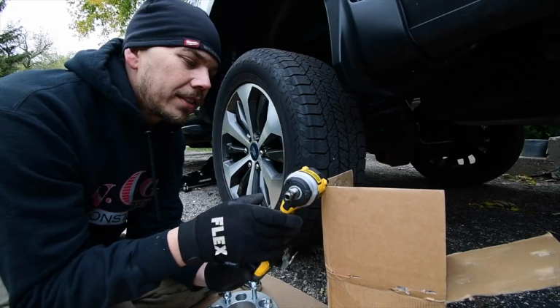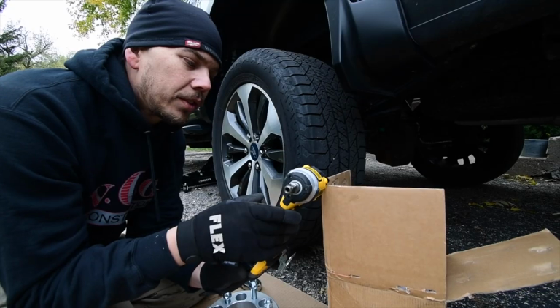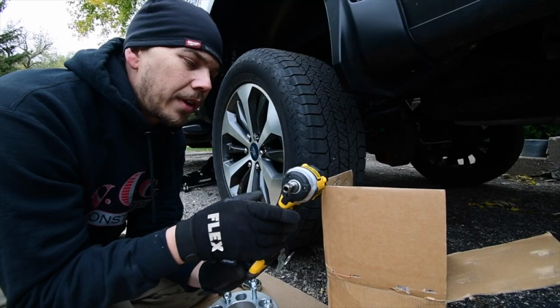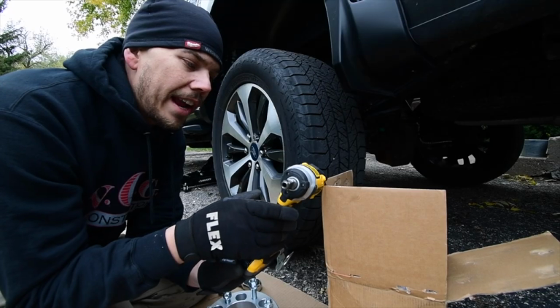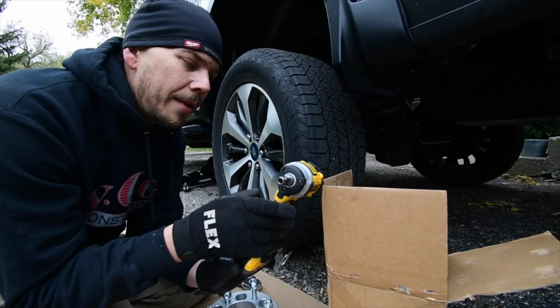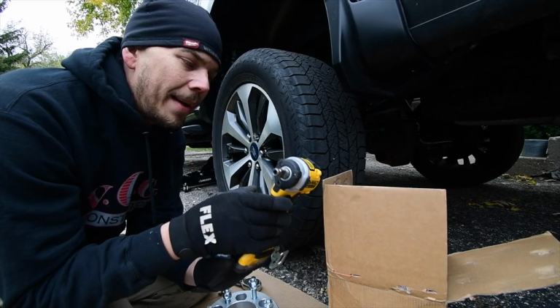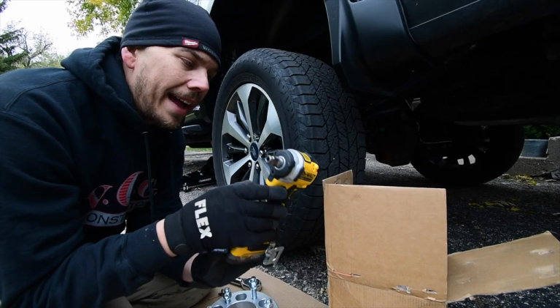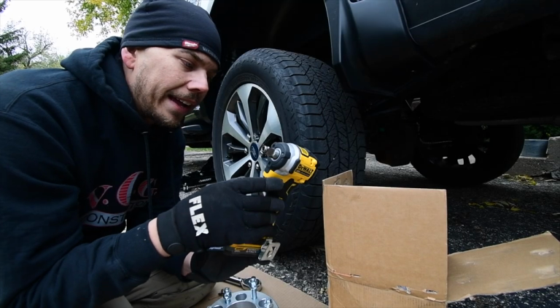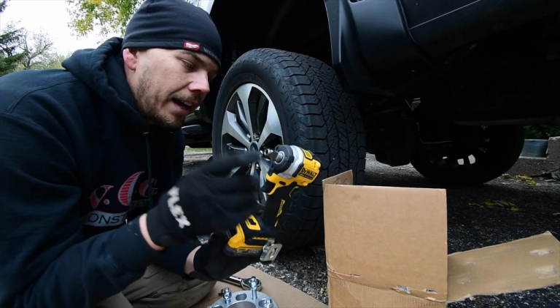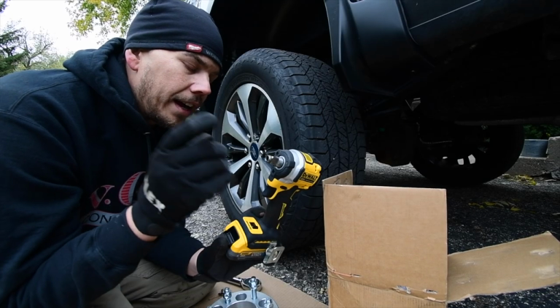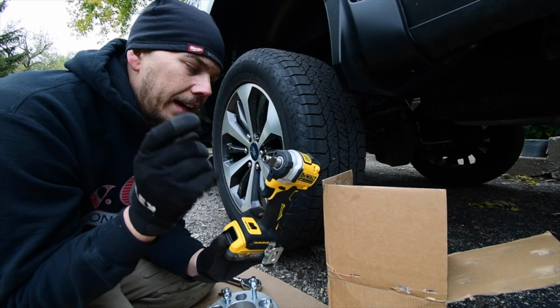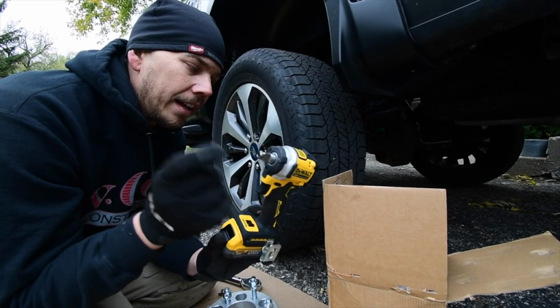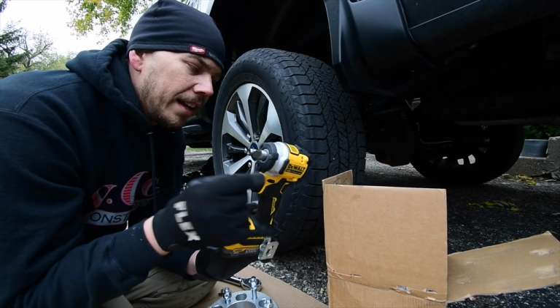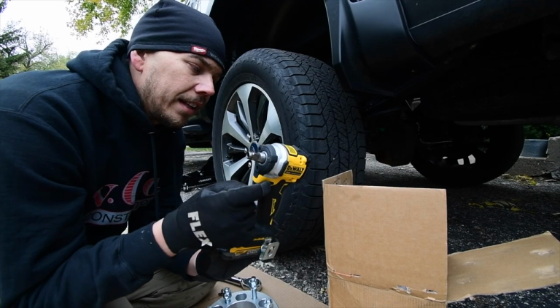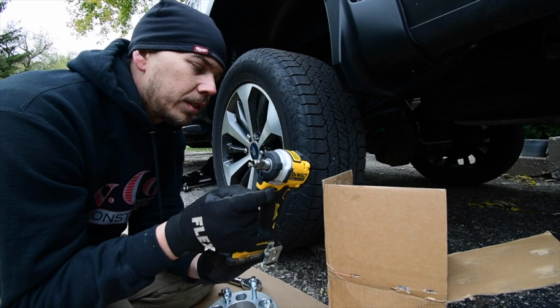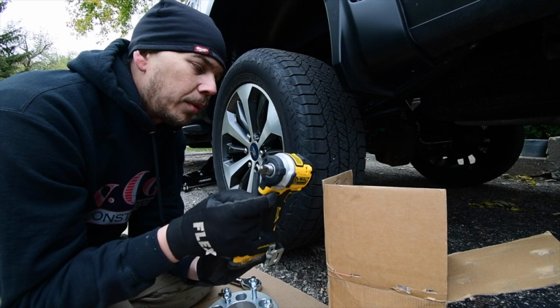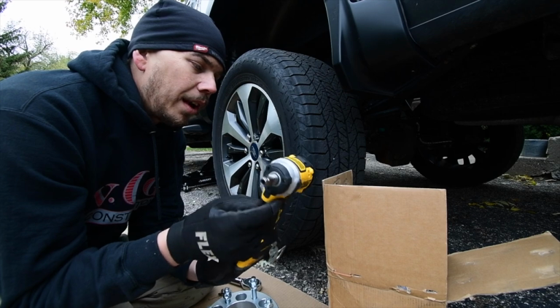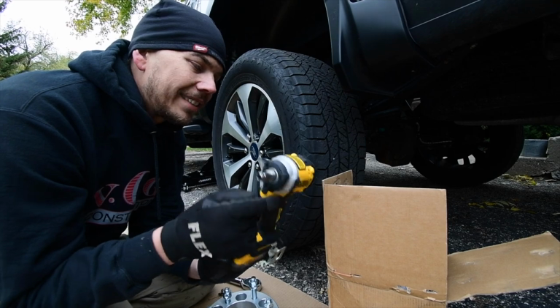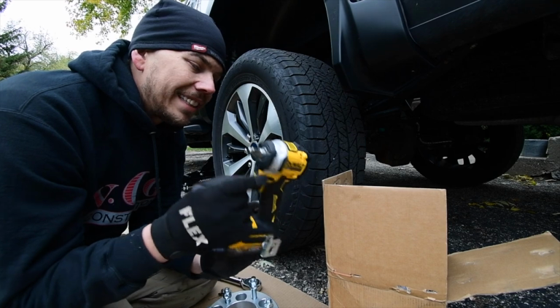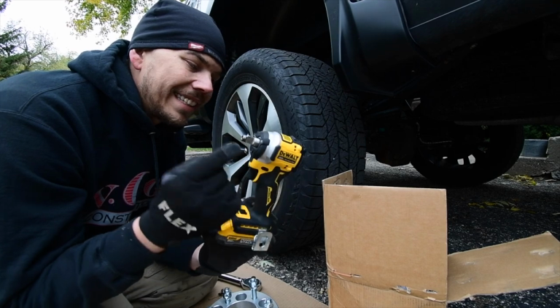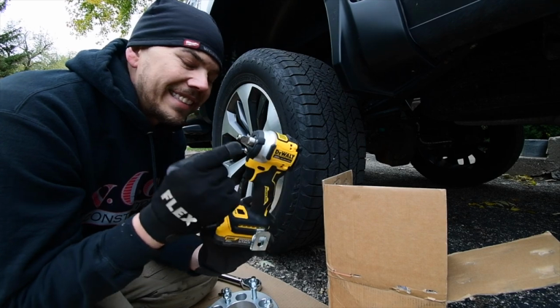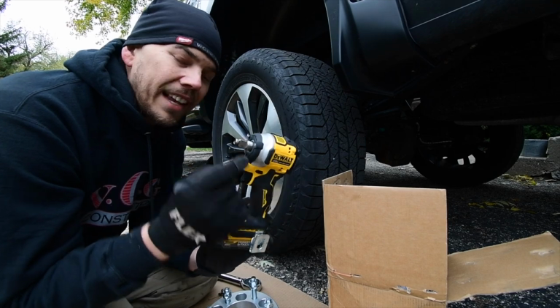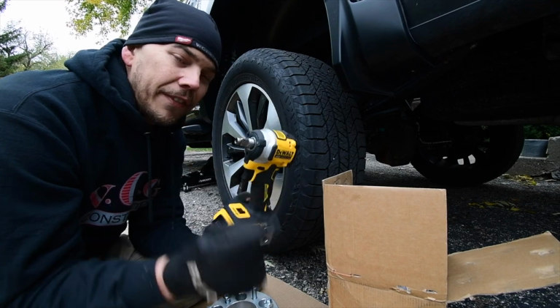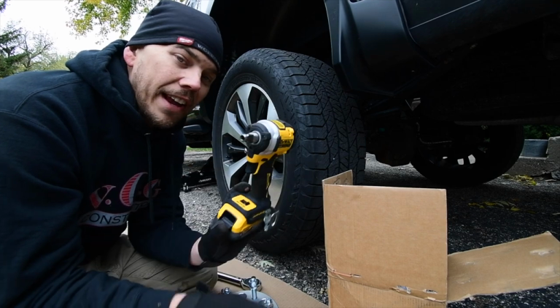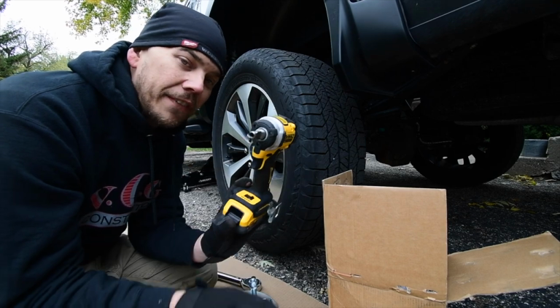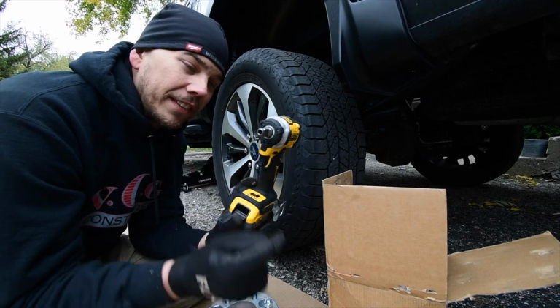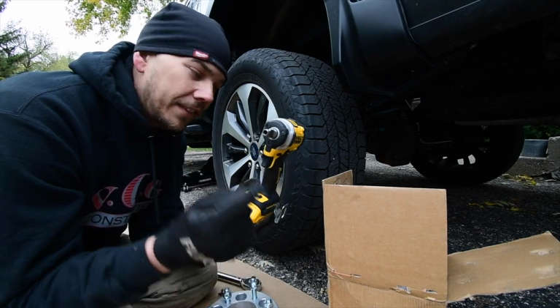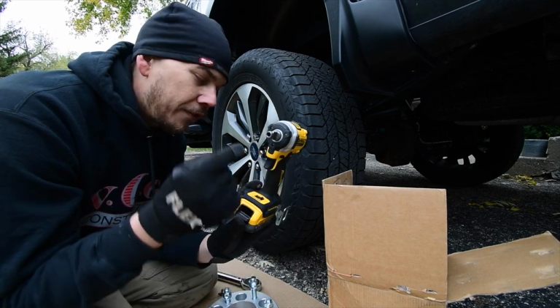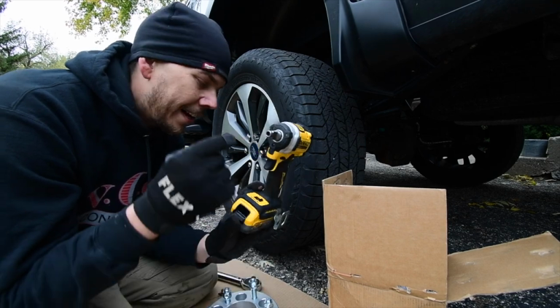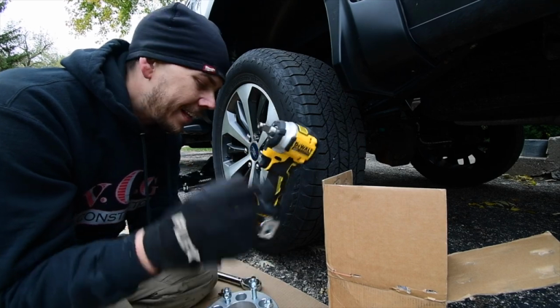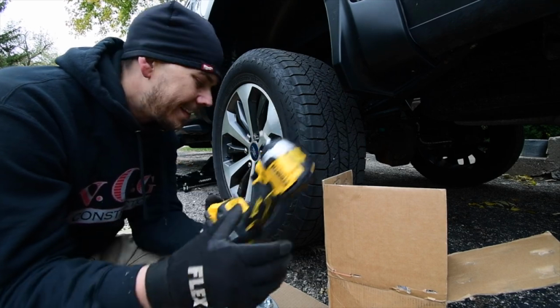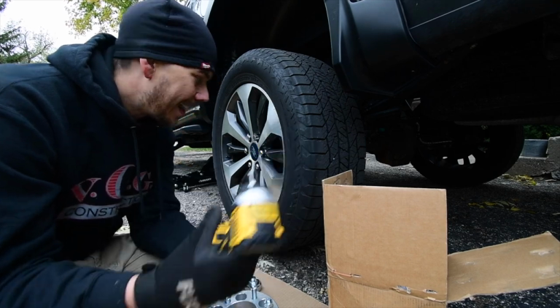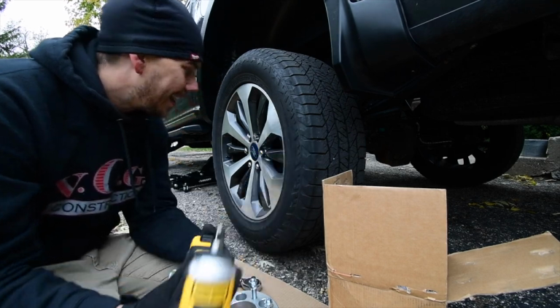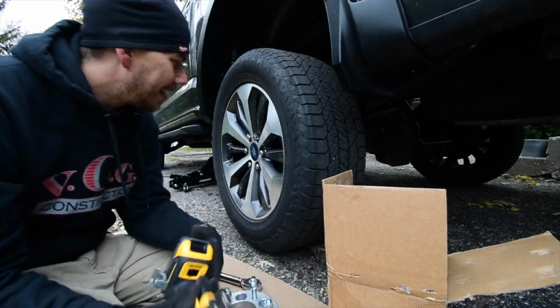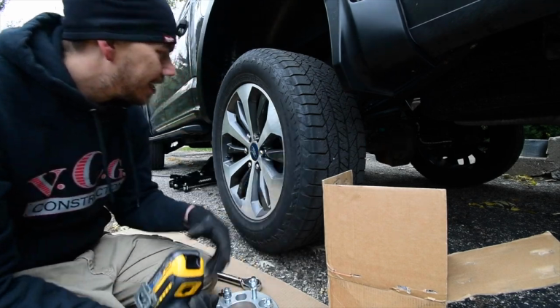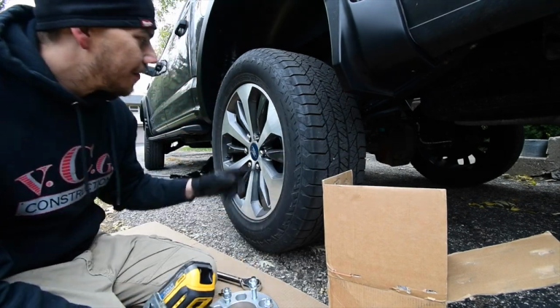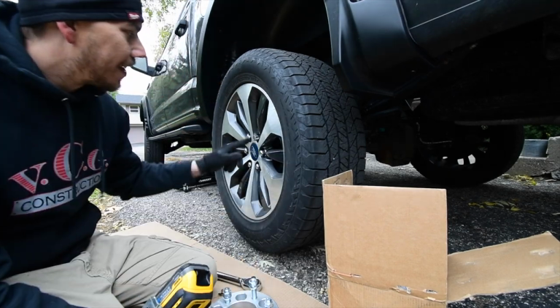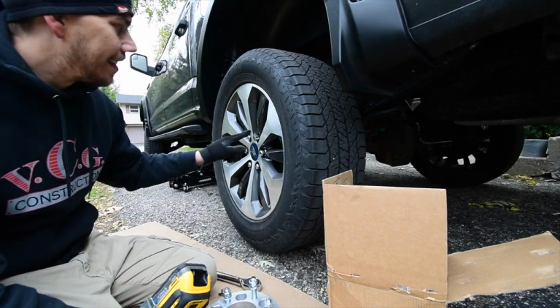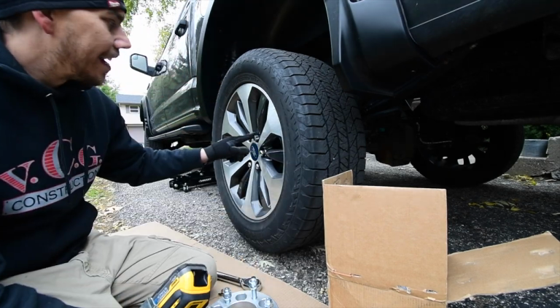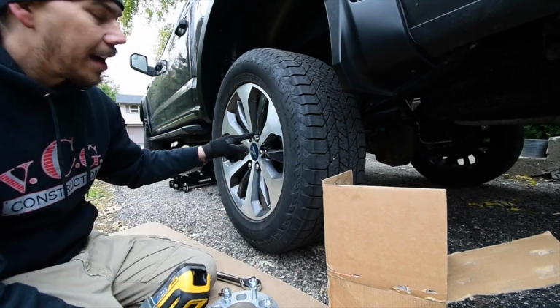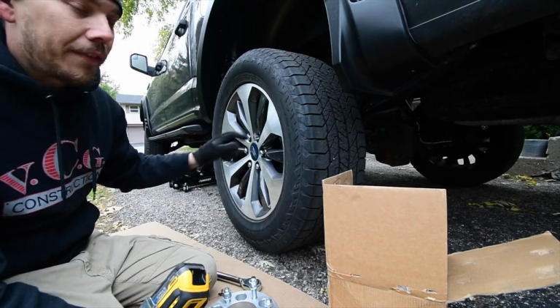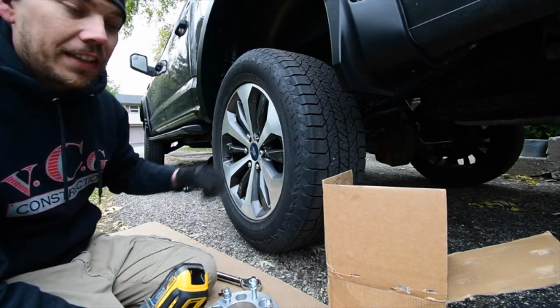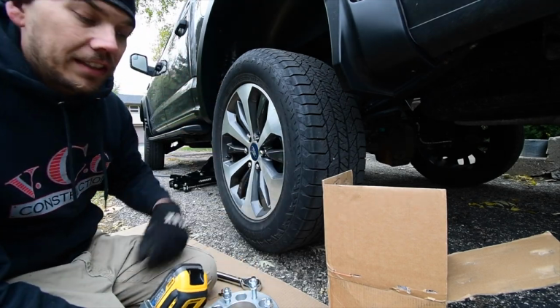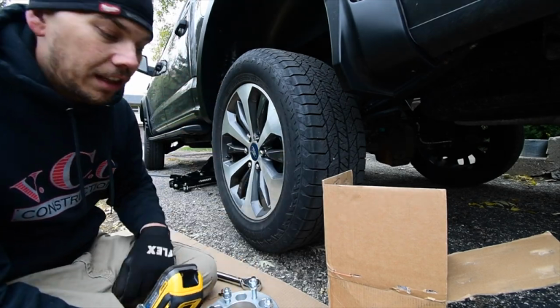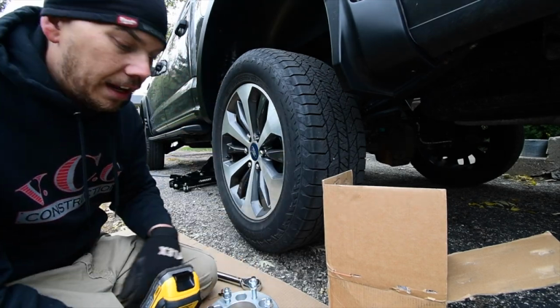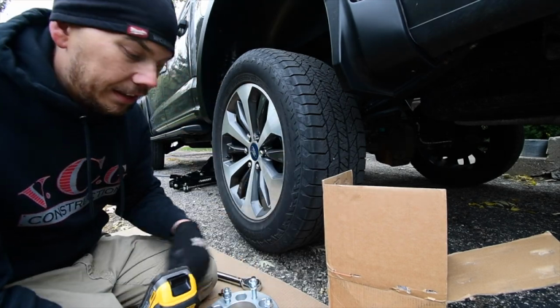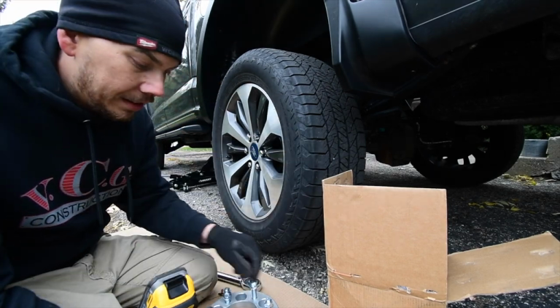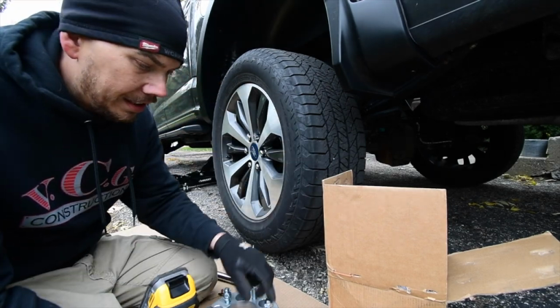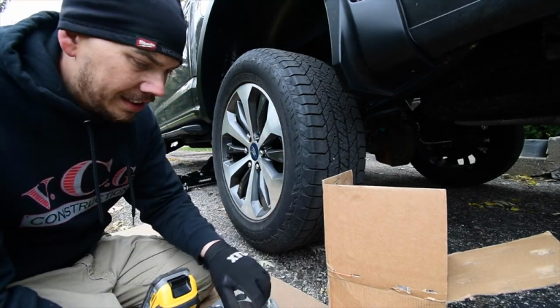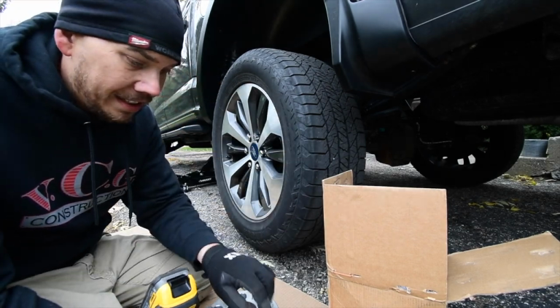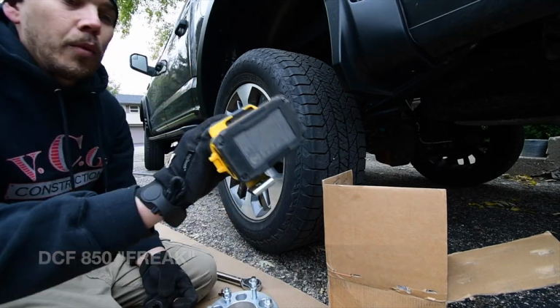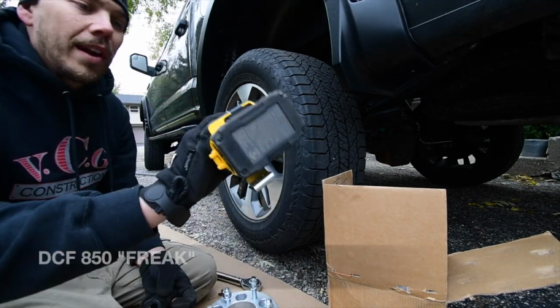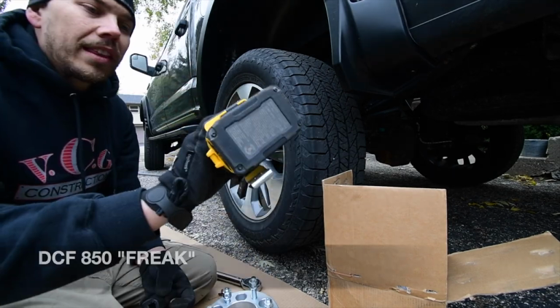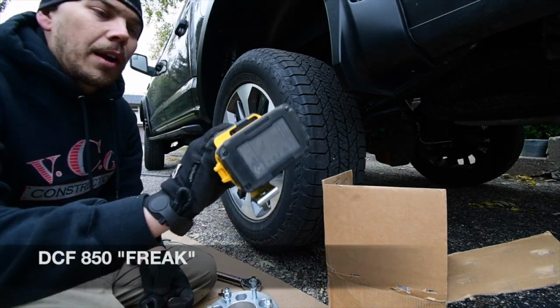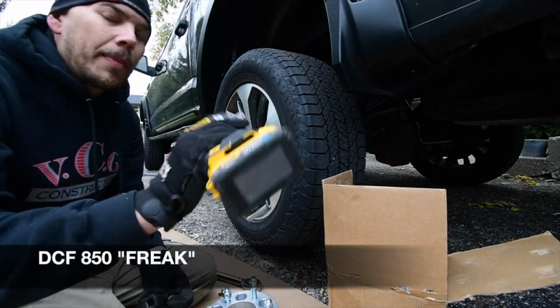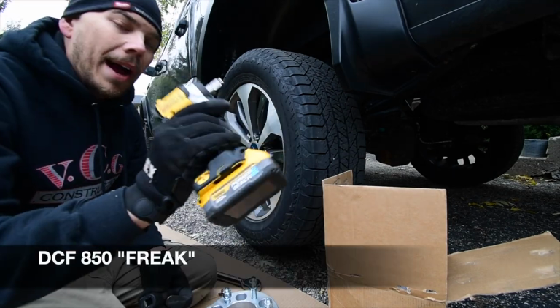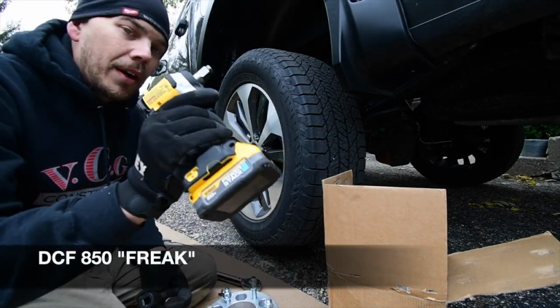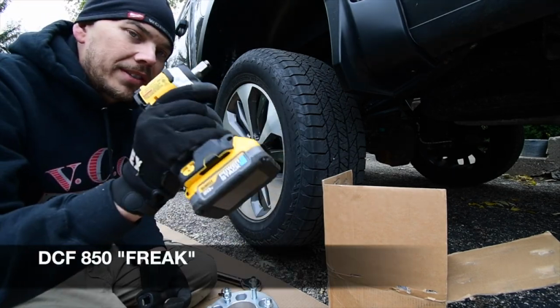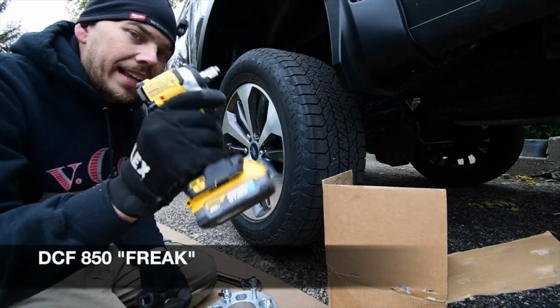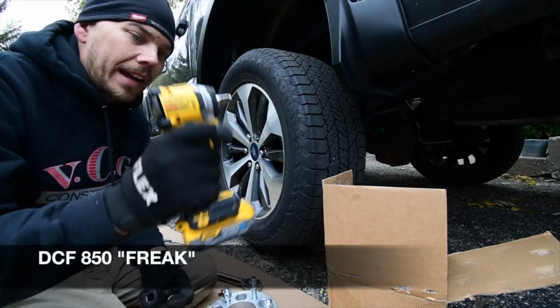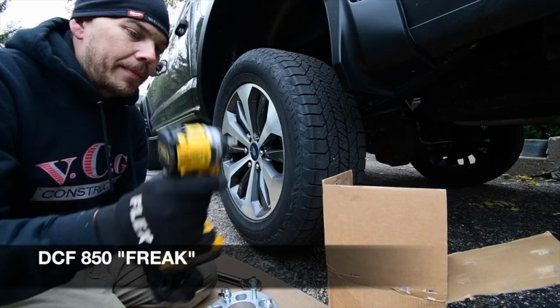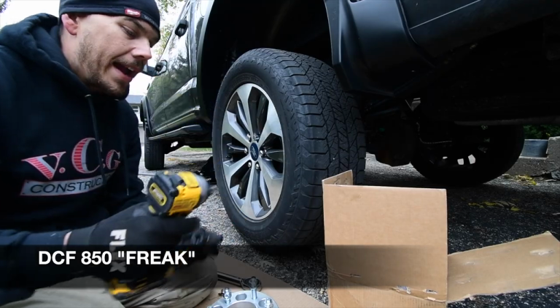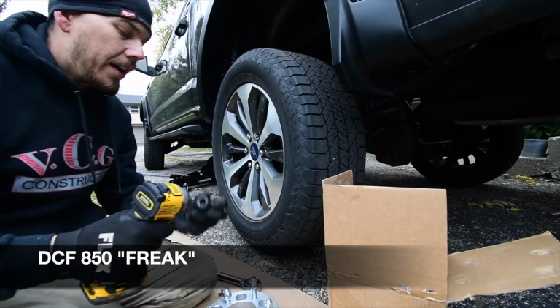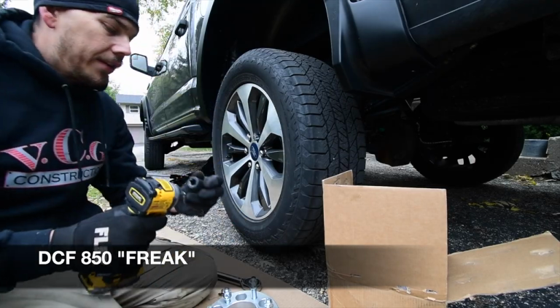Let's try out my DeWalt DCF850 Frankenstein and see if it can take off these lug nuts with a power stack battery.